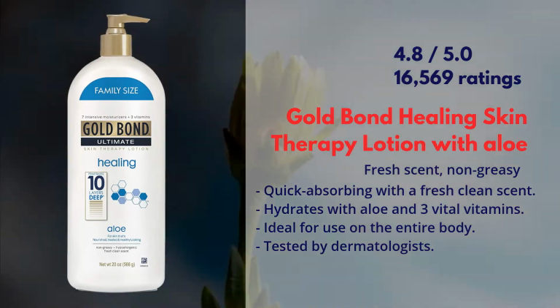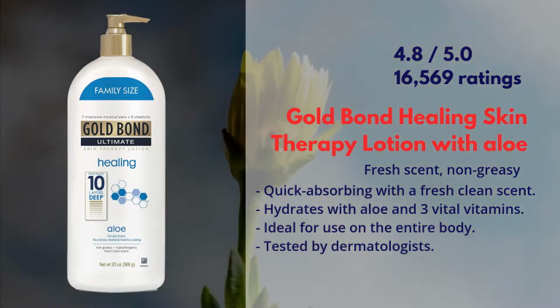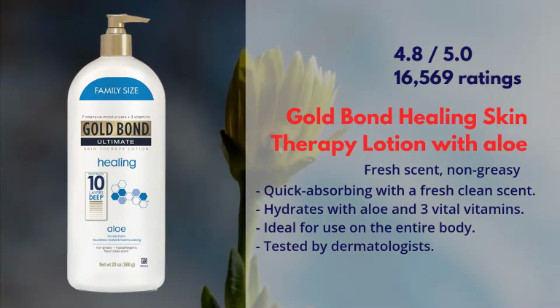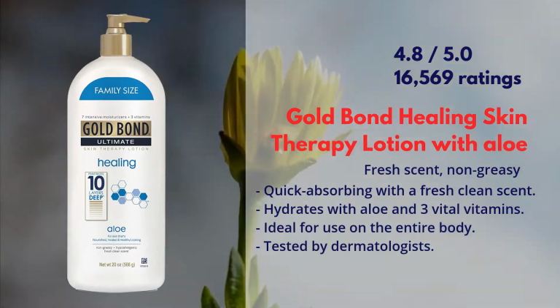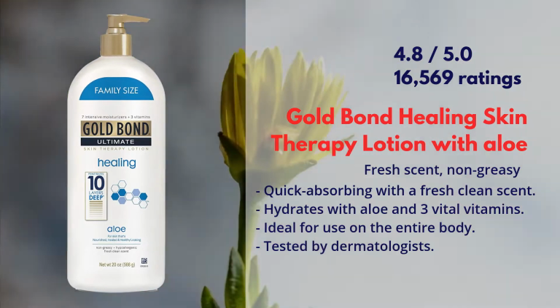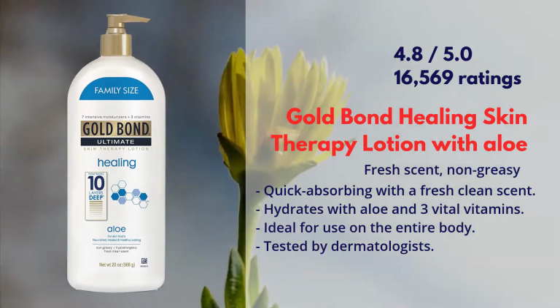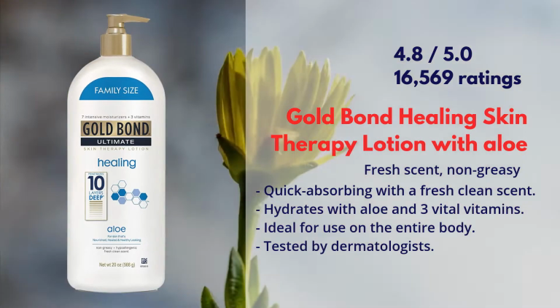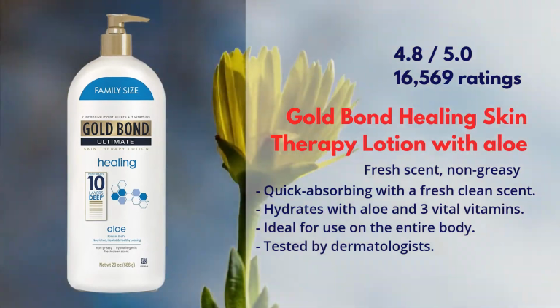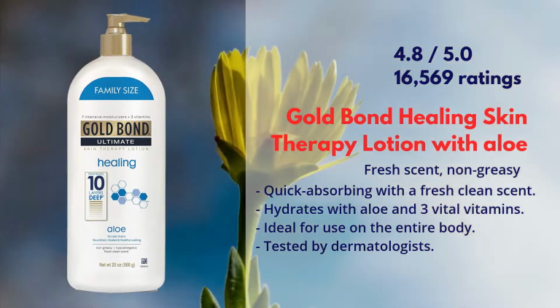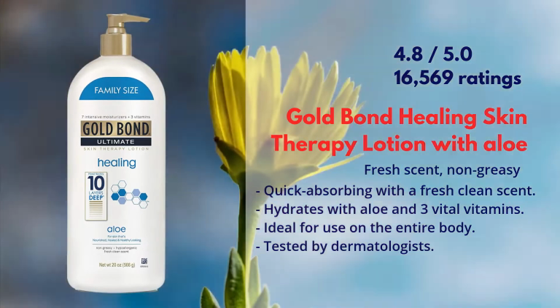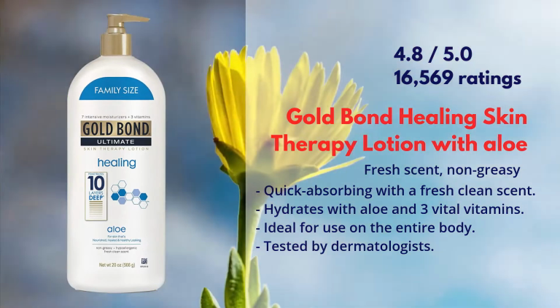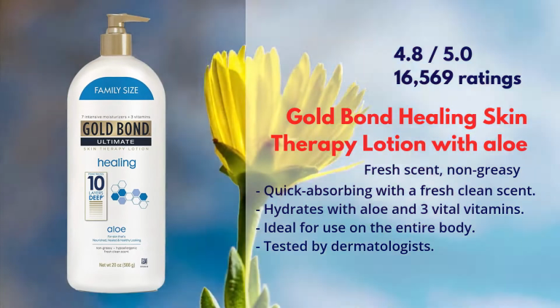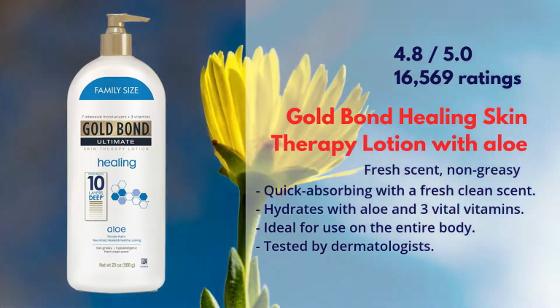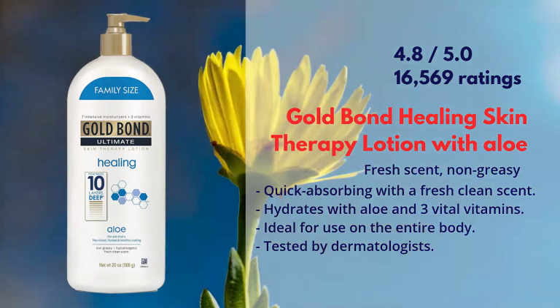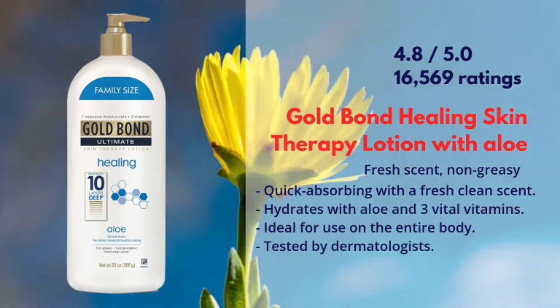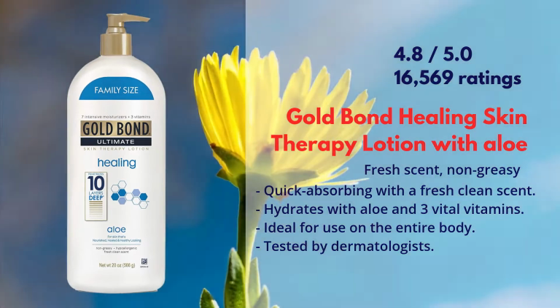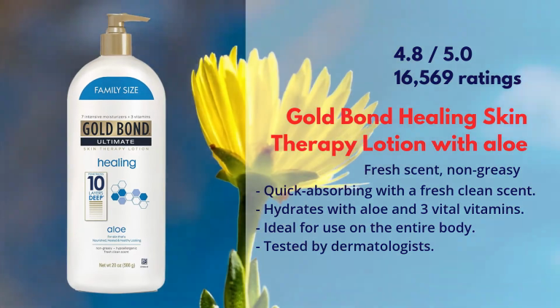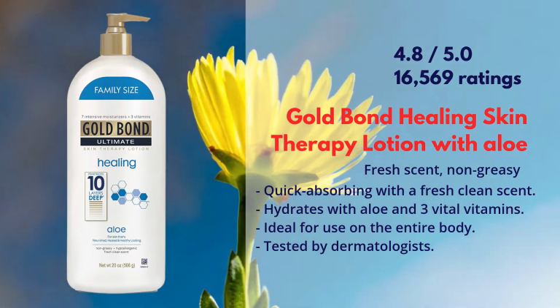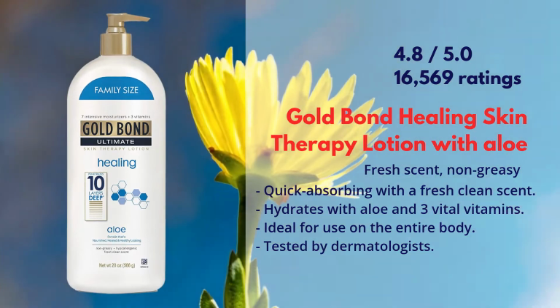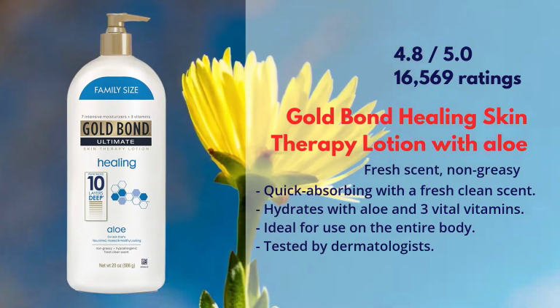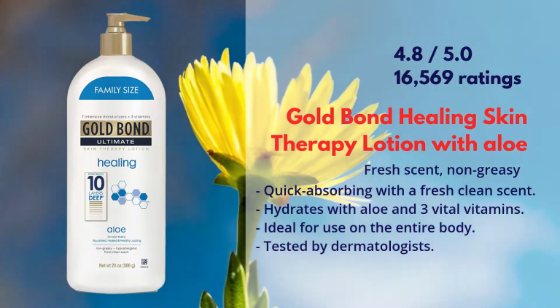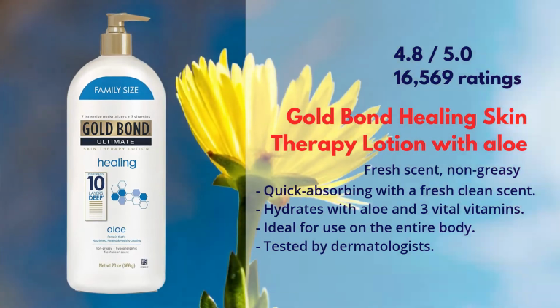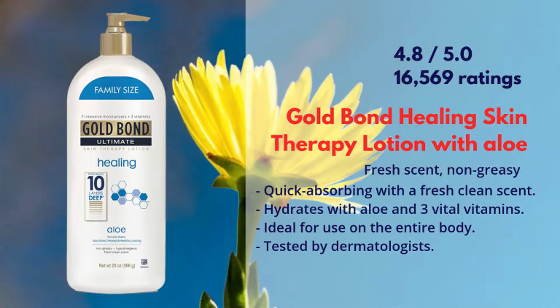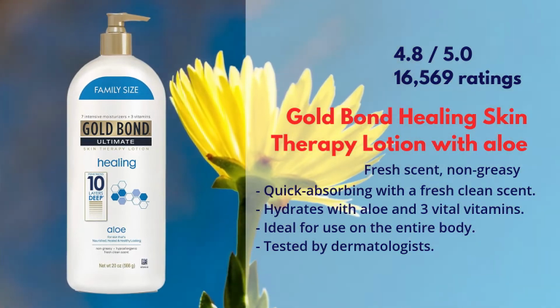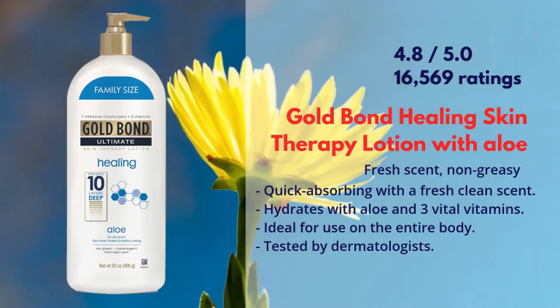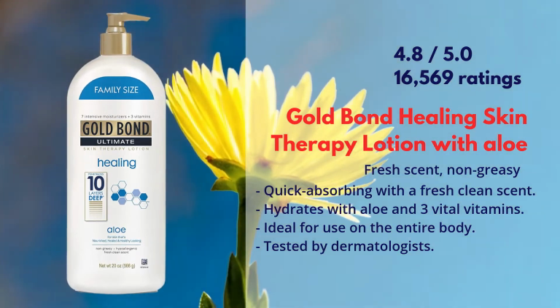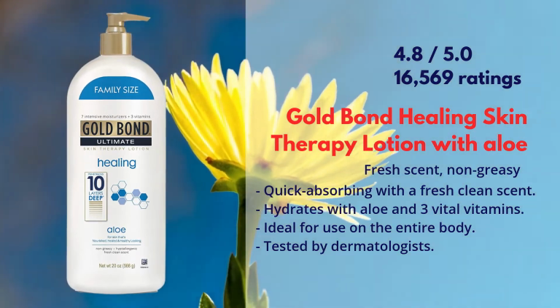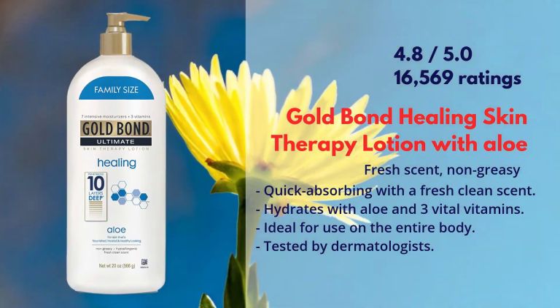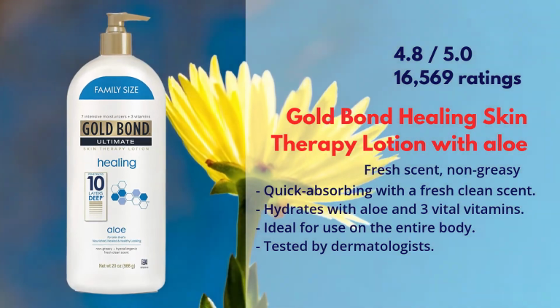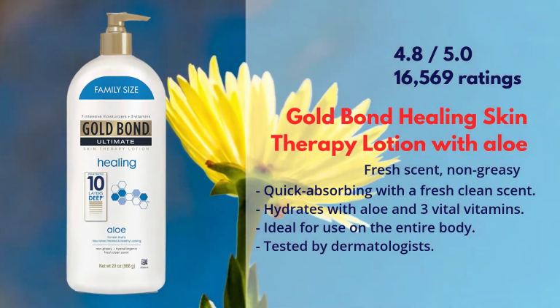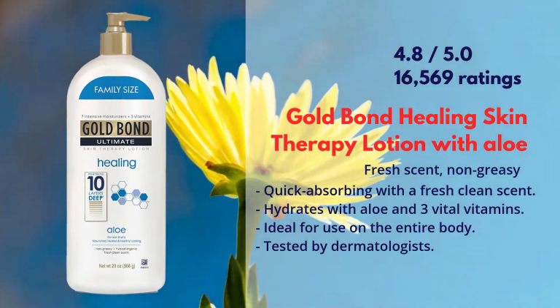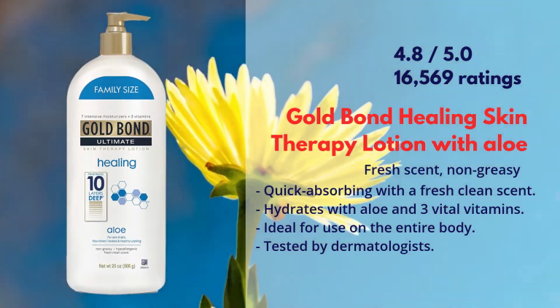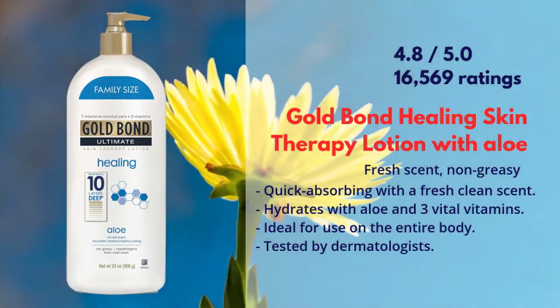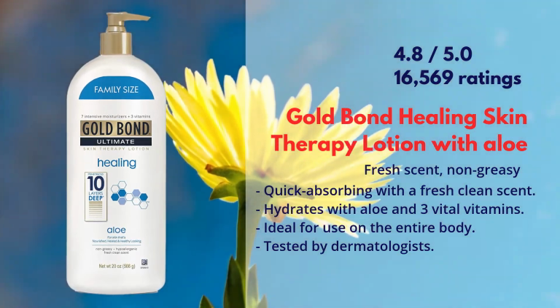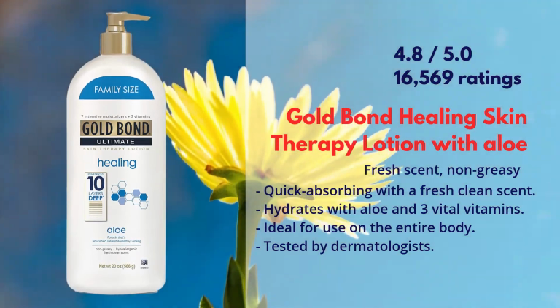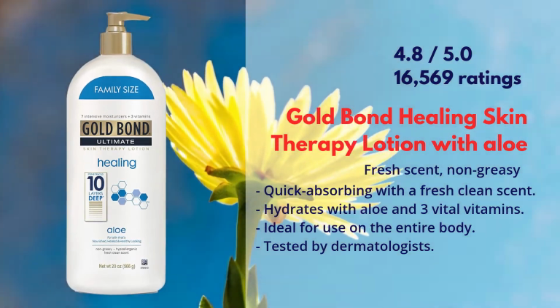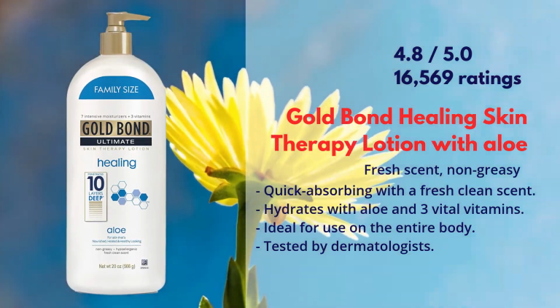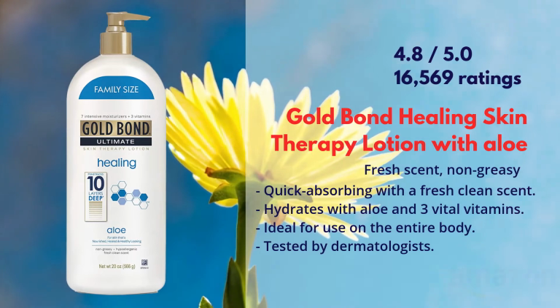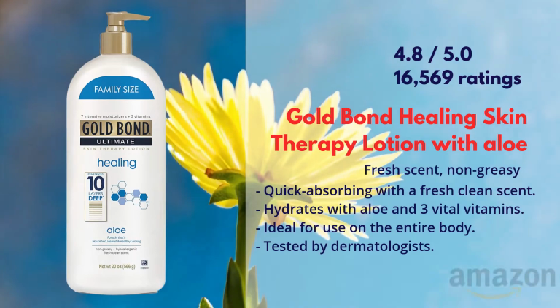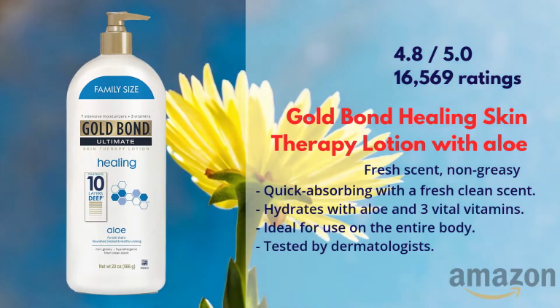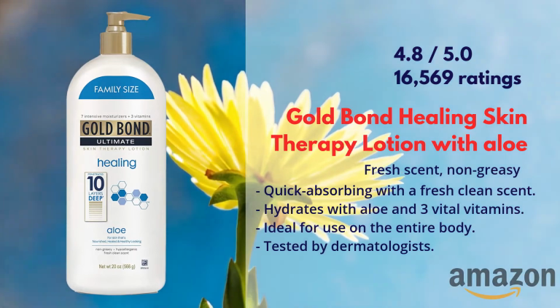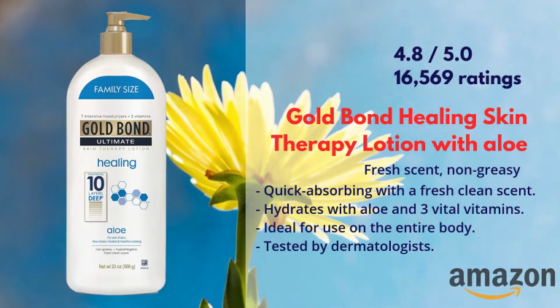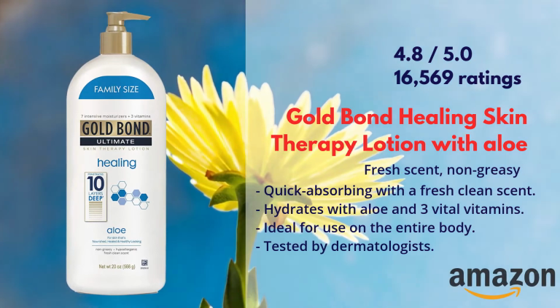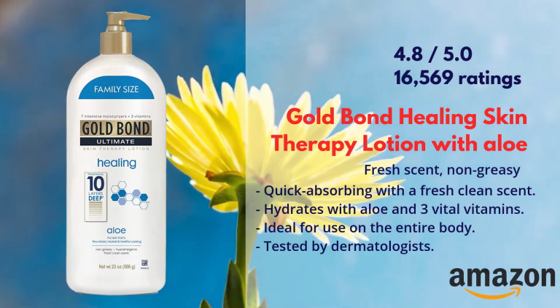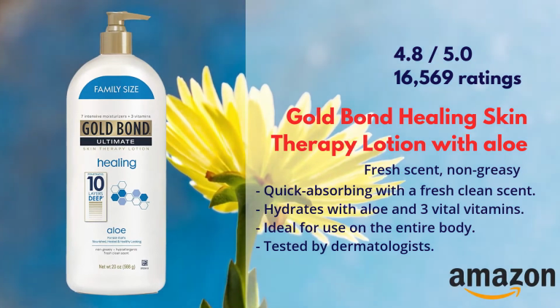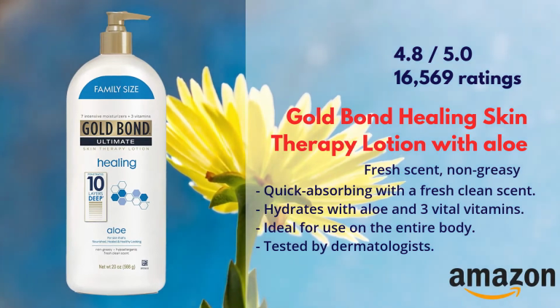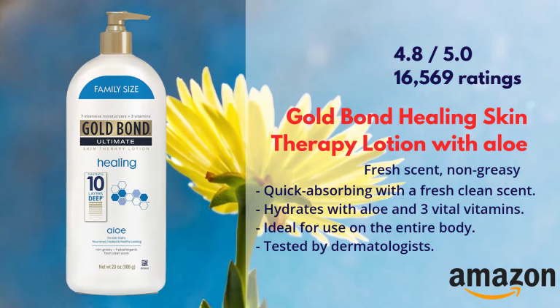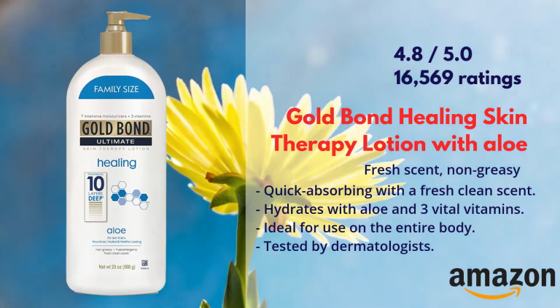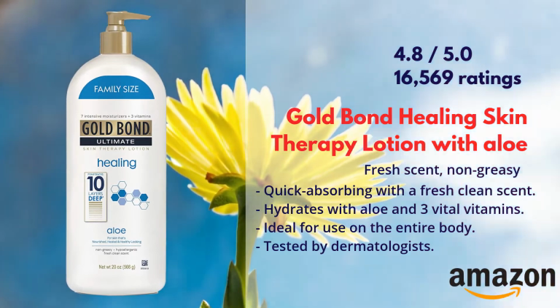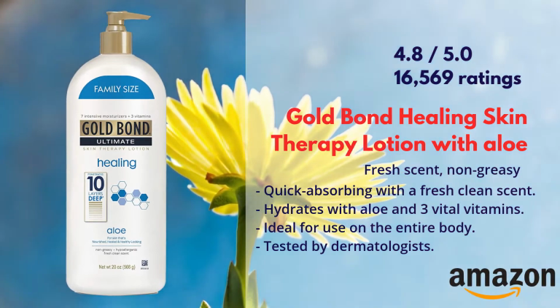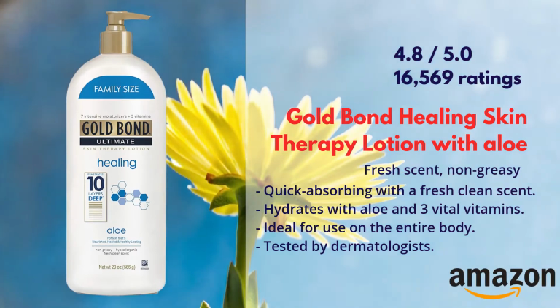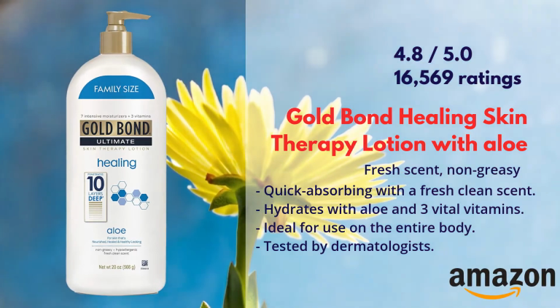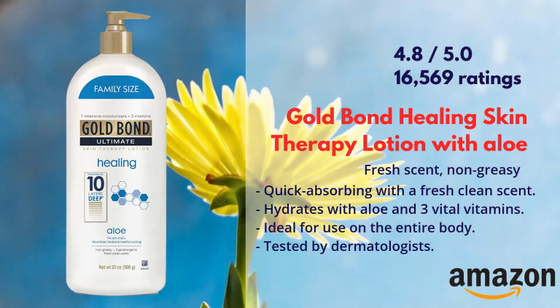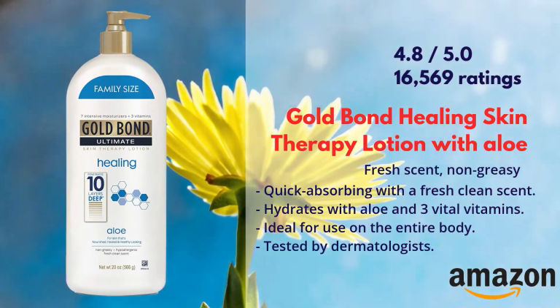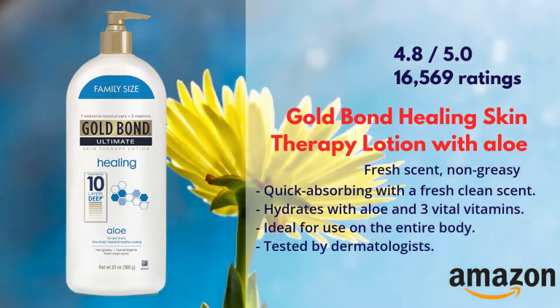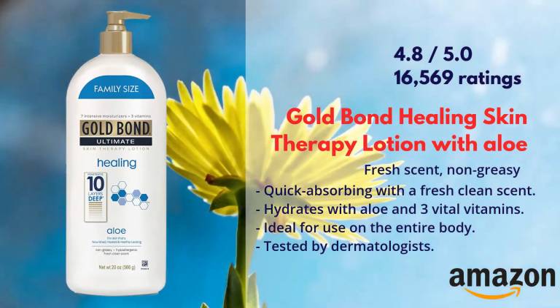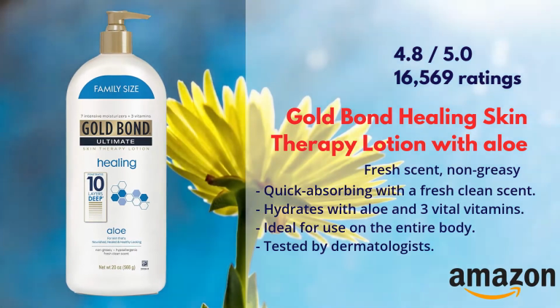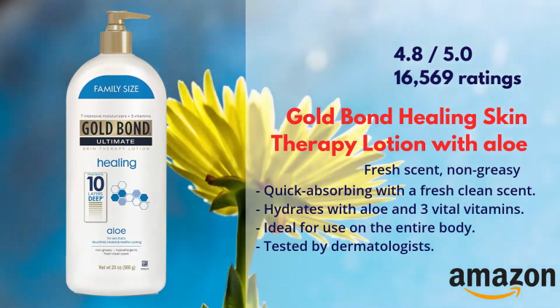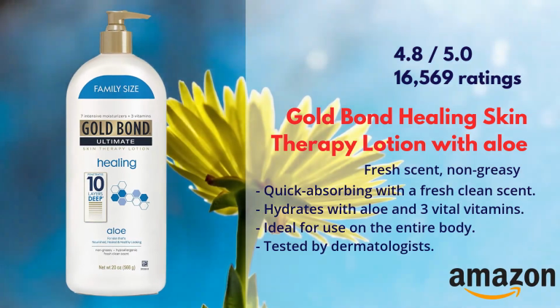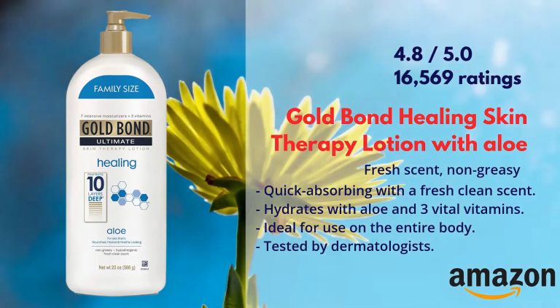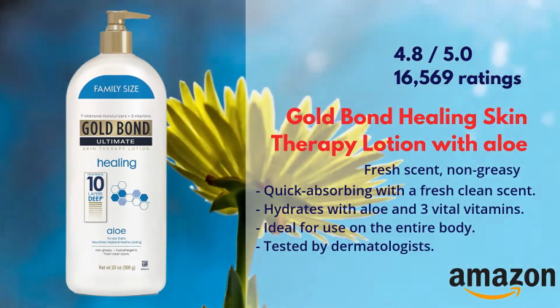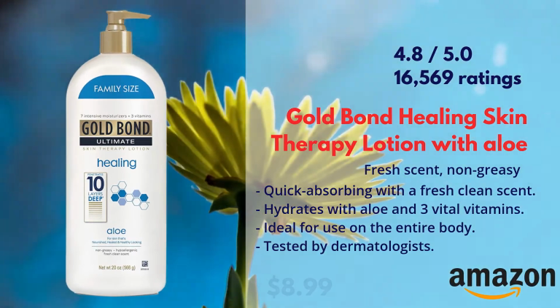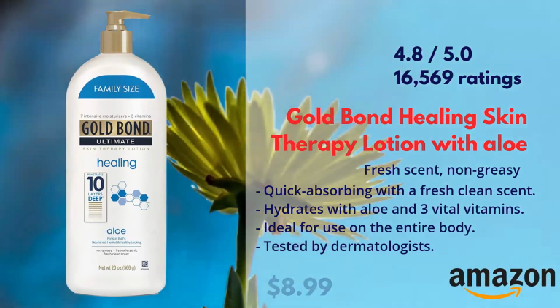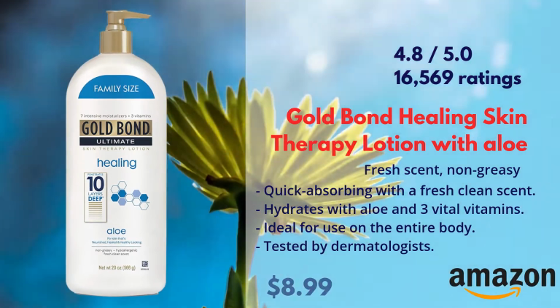Gold Bond Healing Skin Therapy Lotion is available on Amazon. You can find the direct link in the description box.